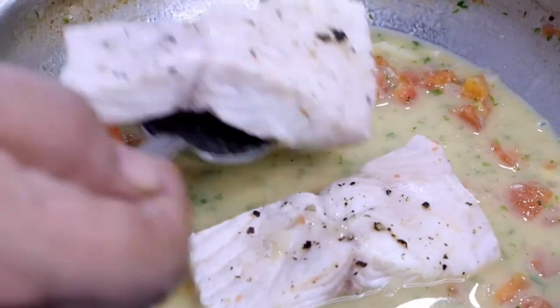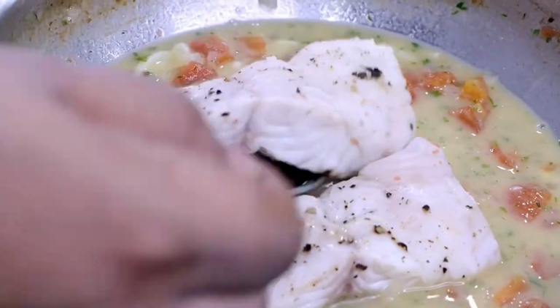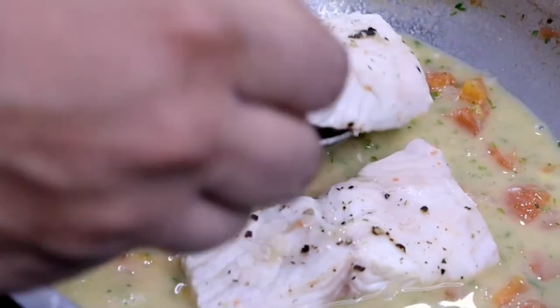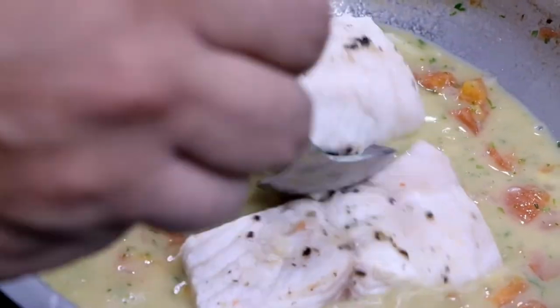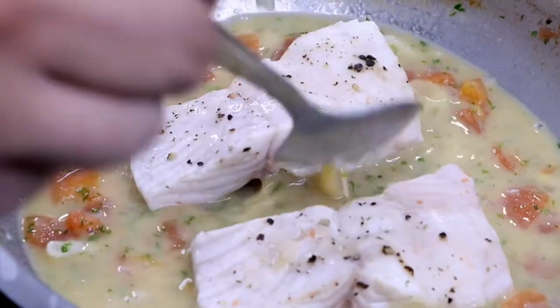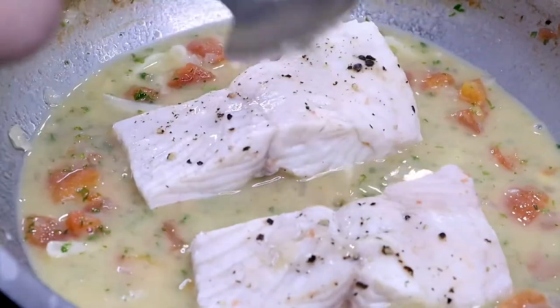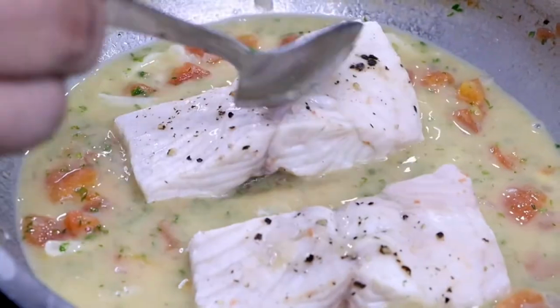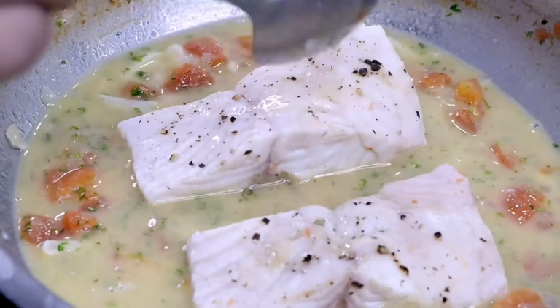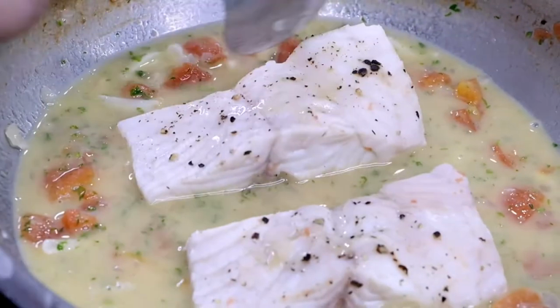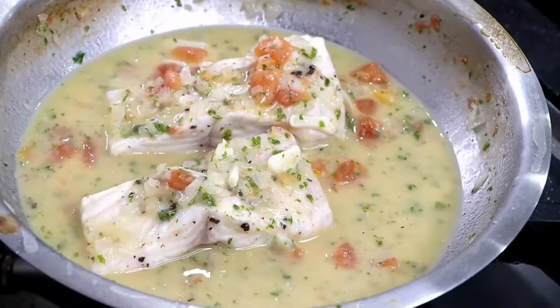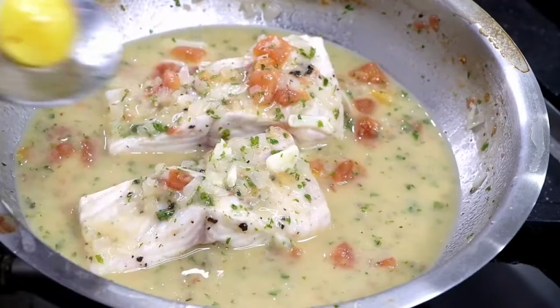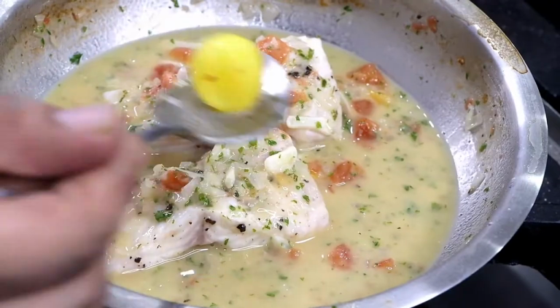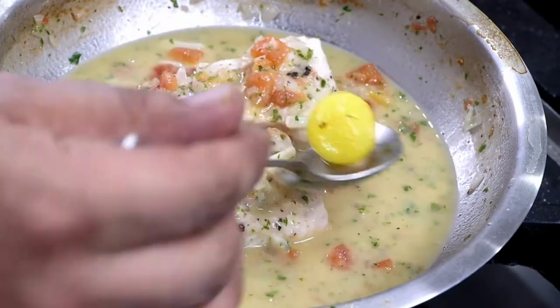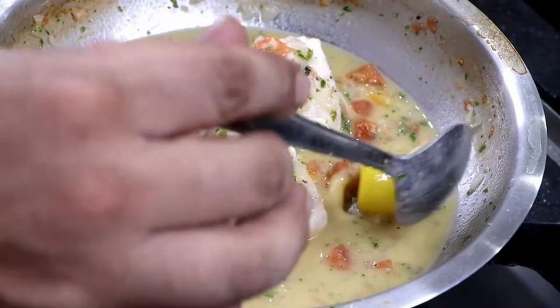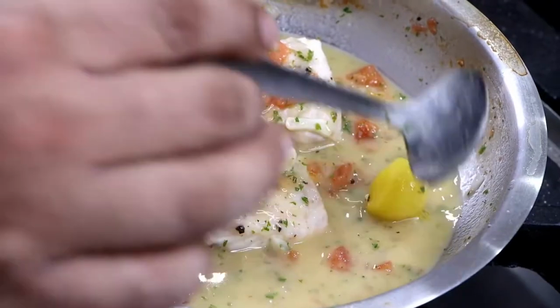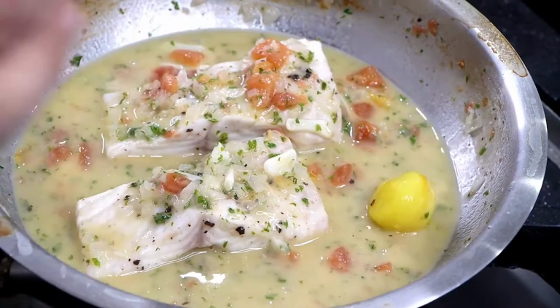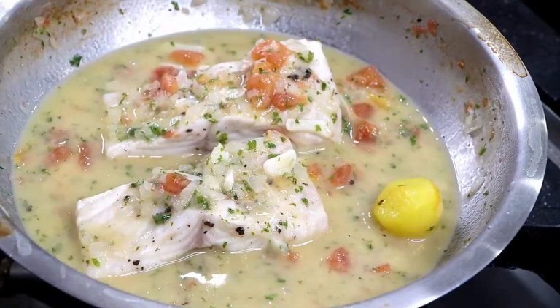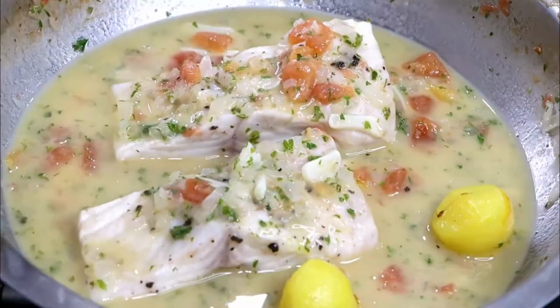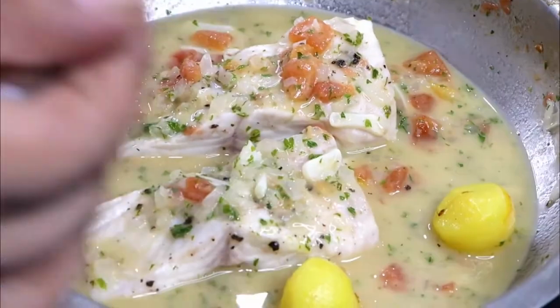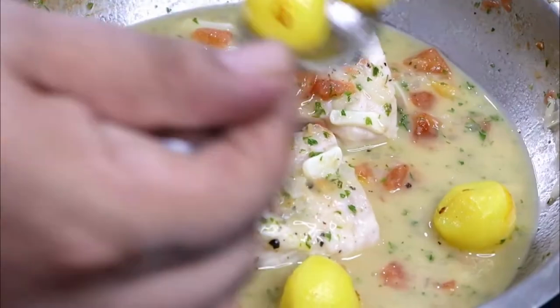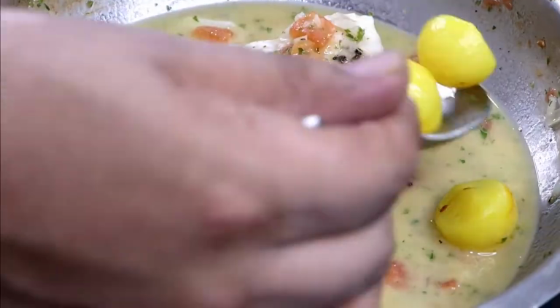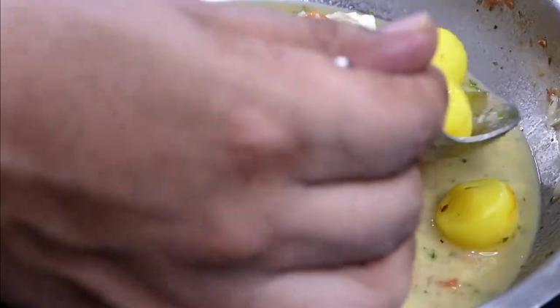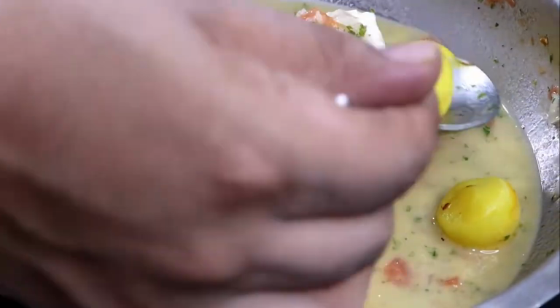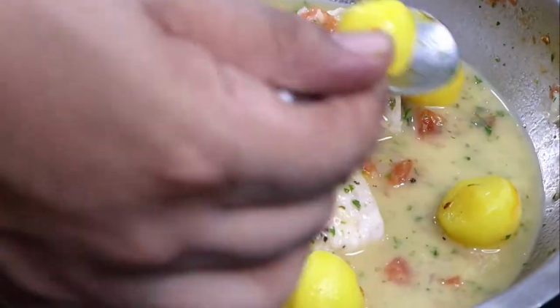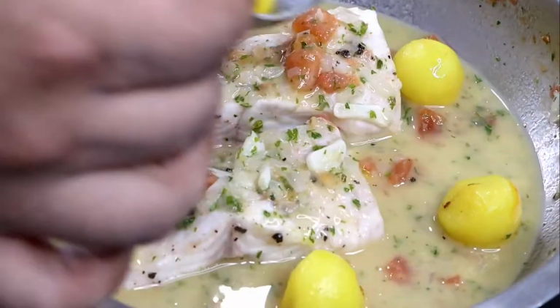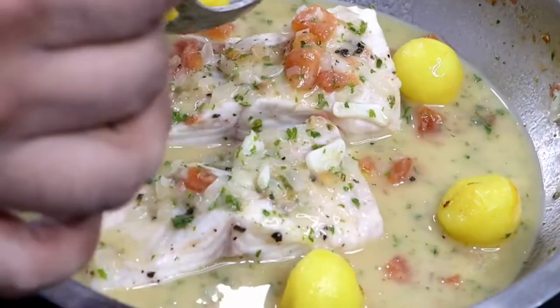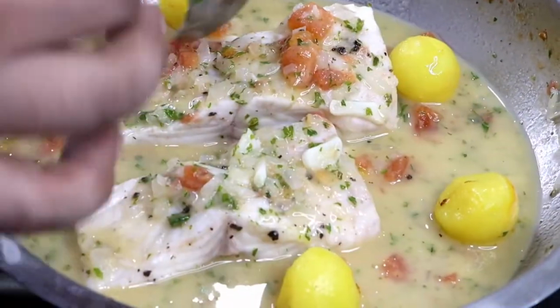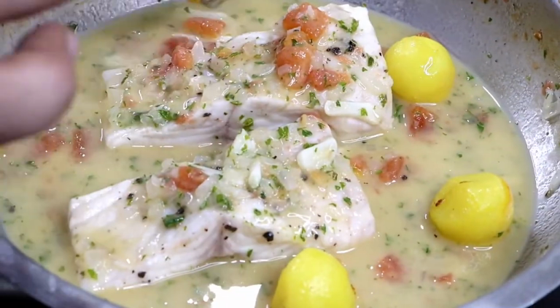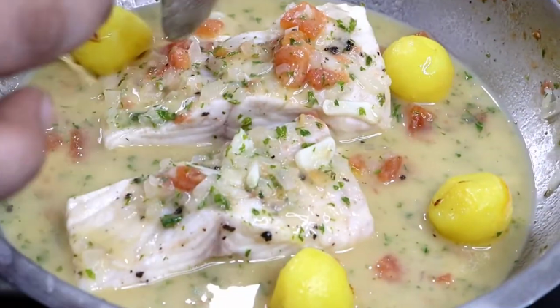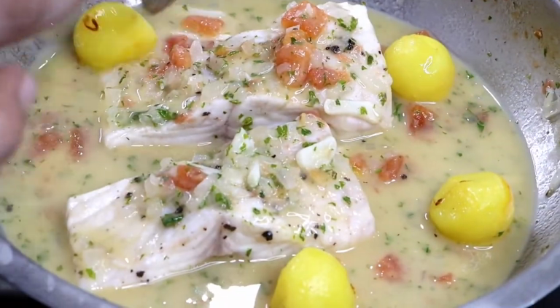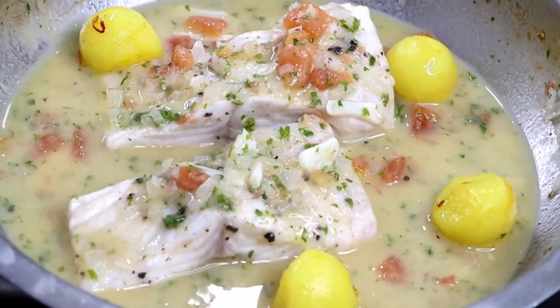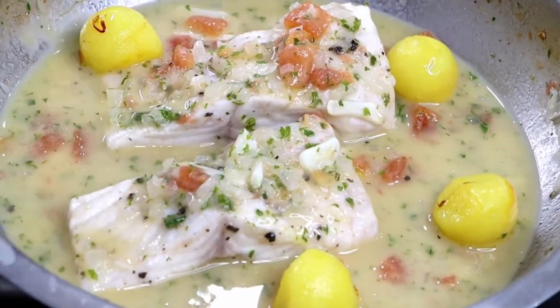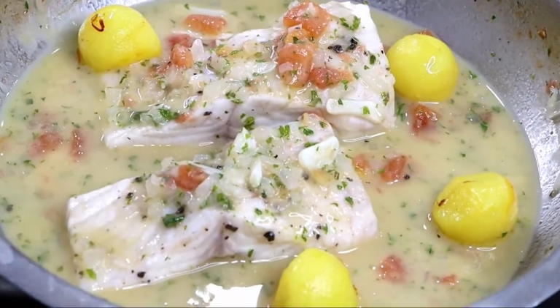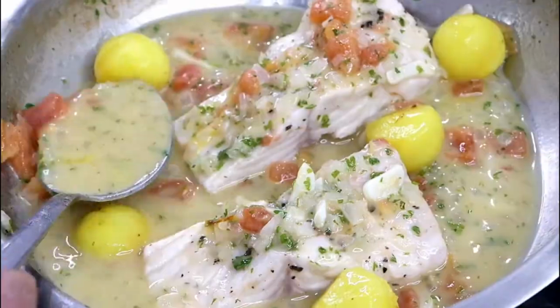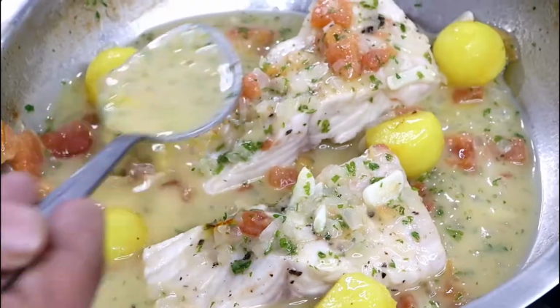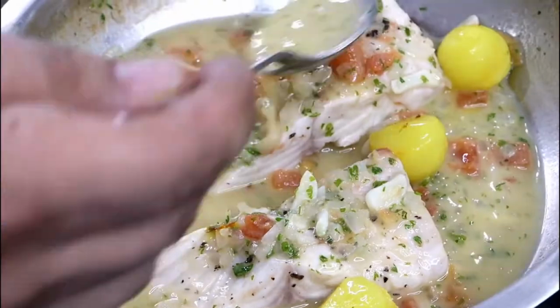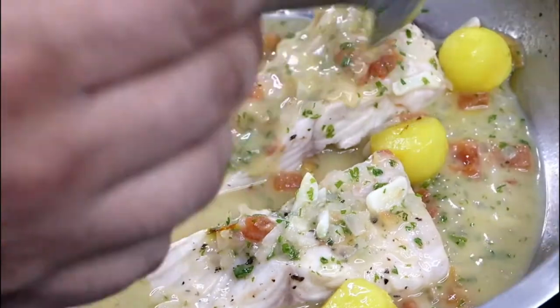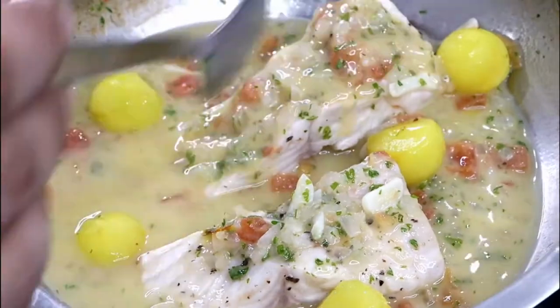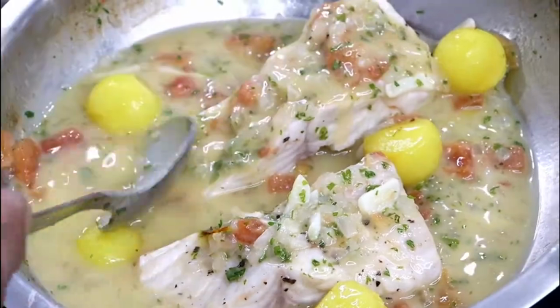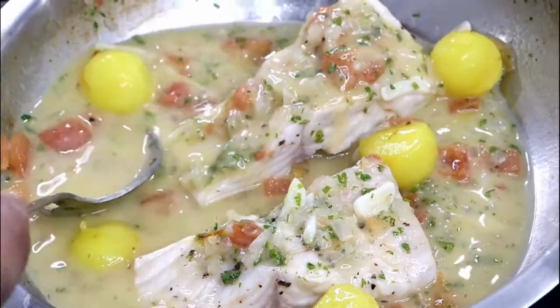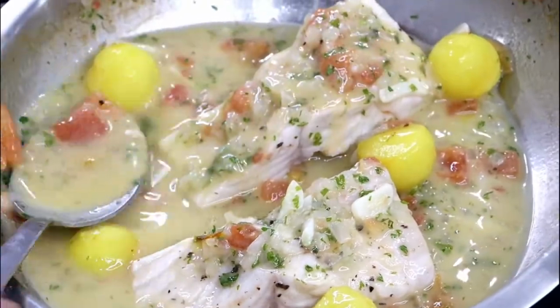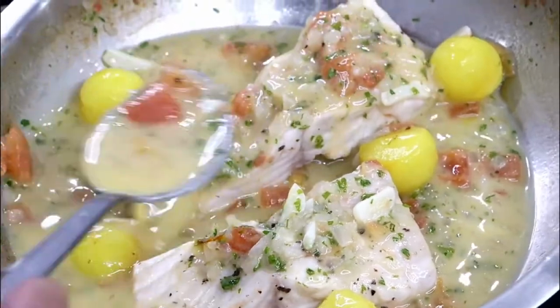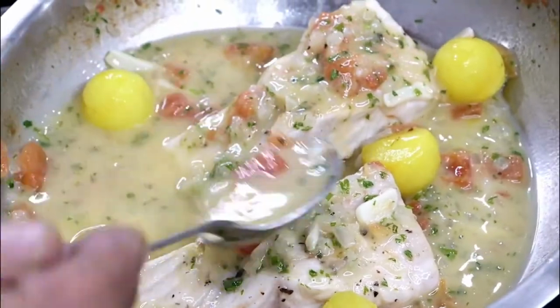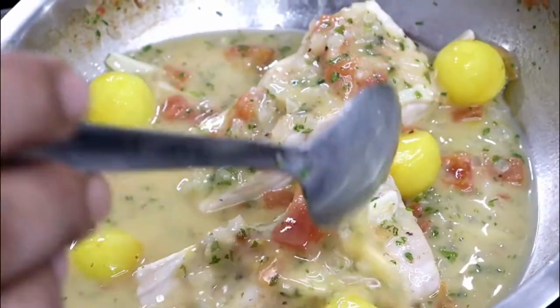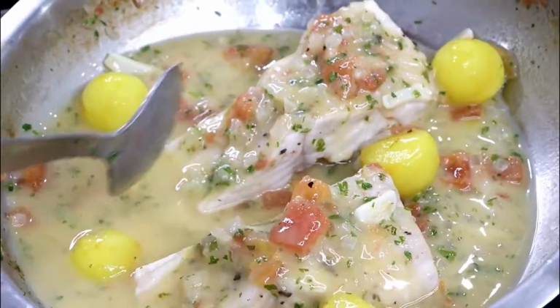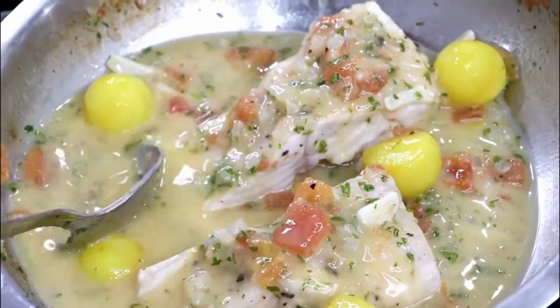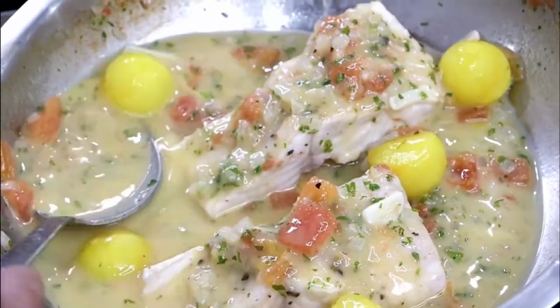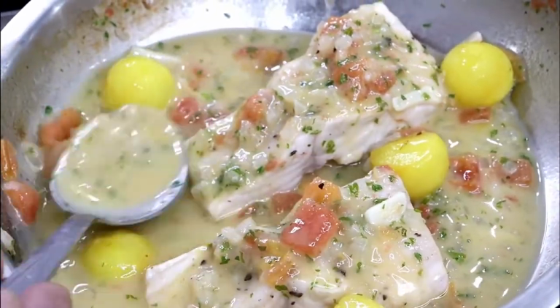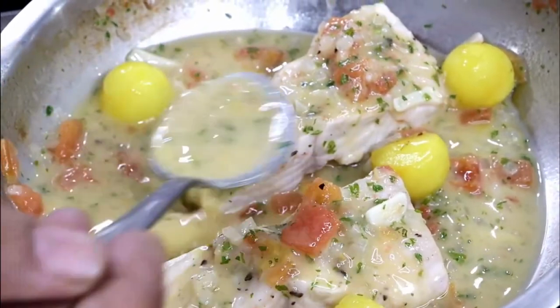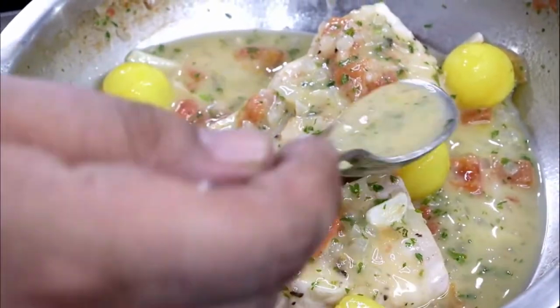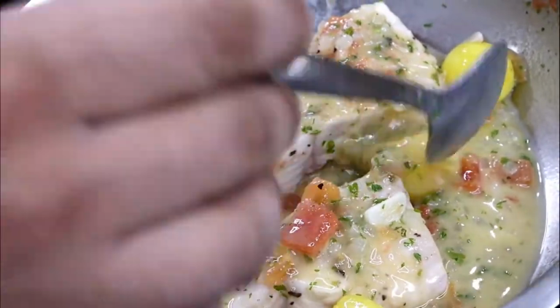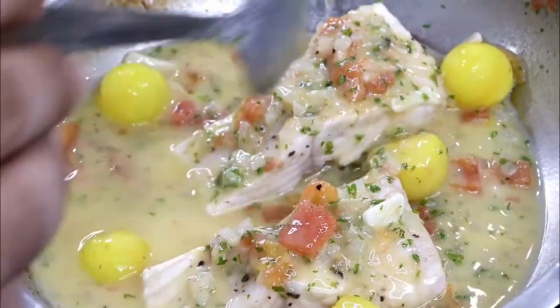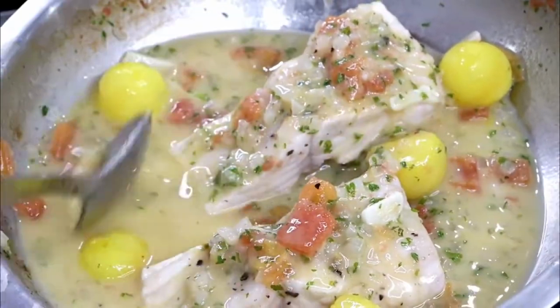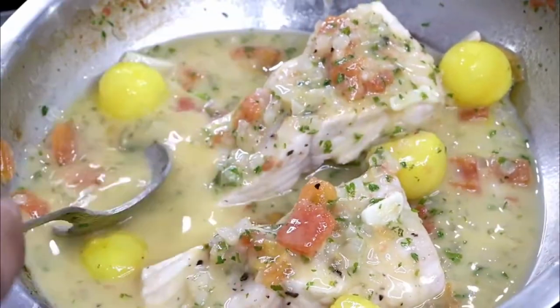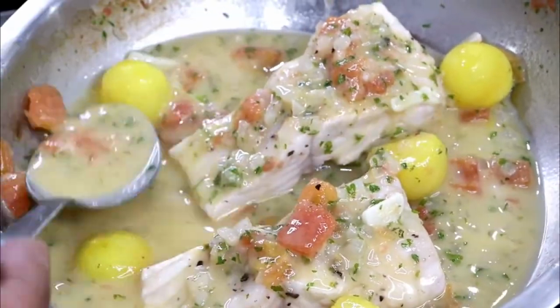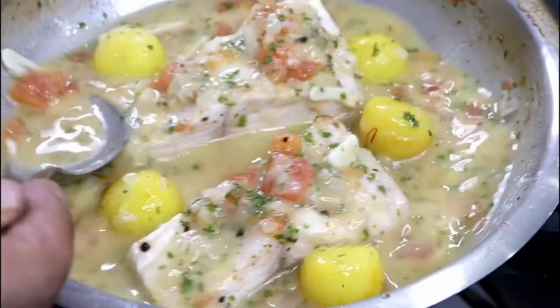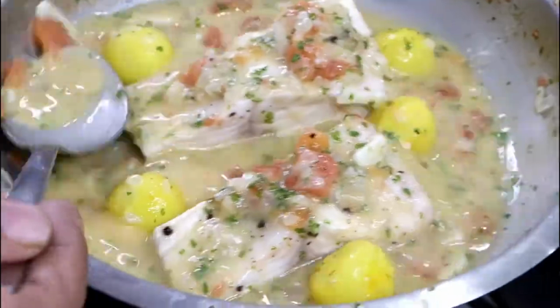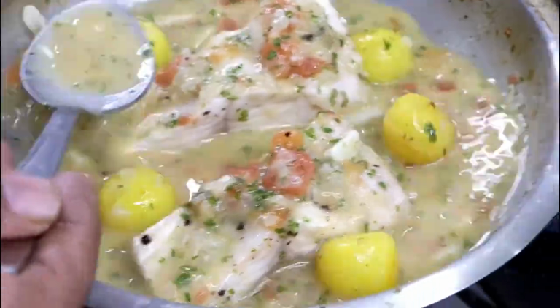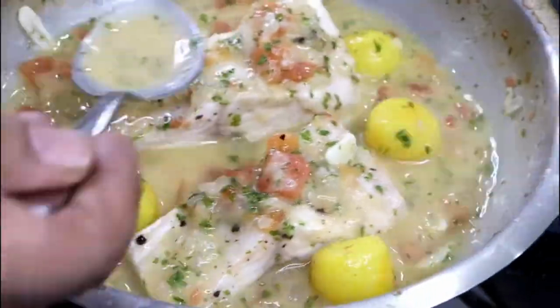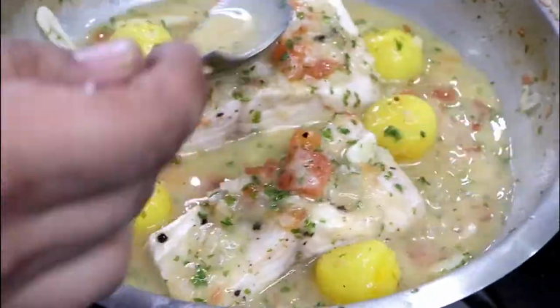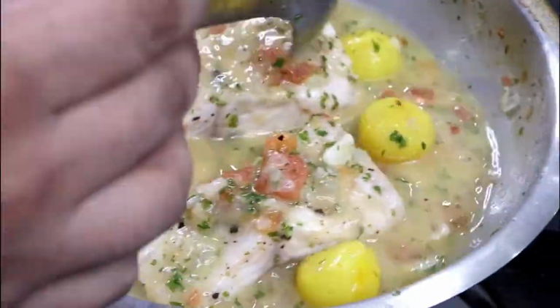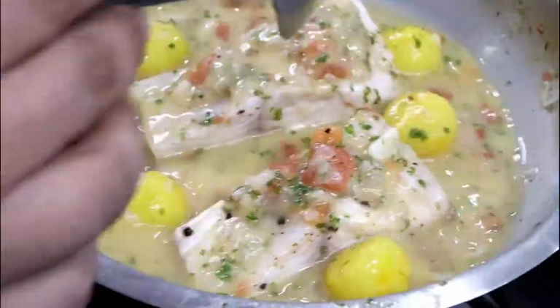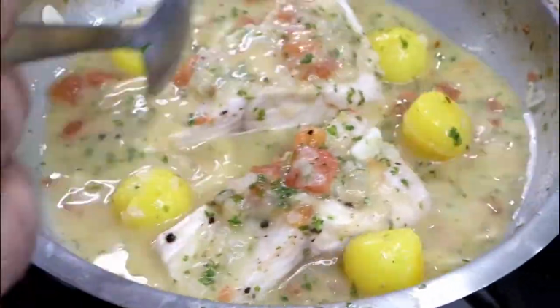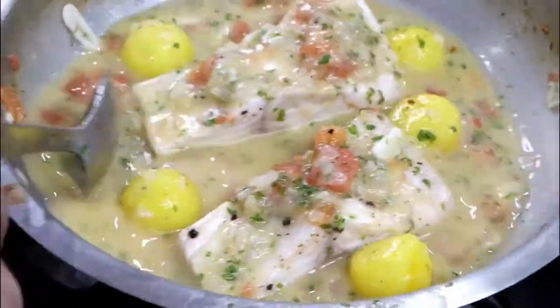Now place the fish and potatoes back into the sauce. Once fish and potato are warm, it's time to plate.